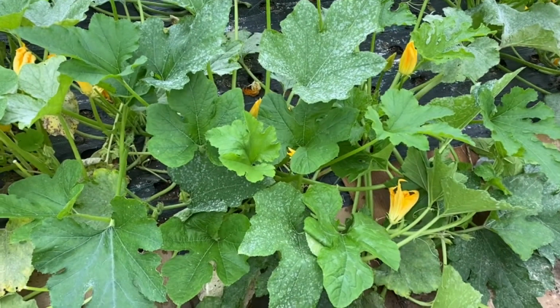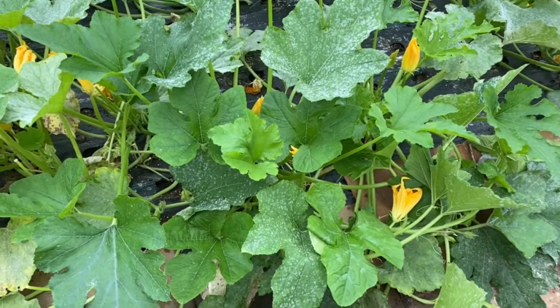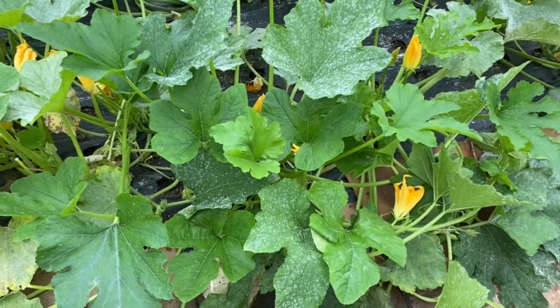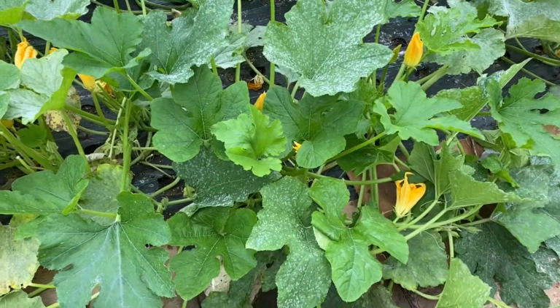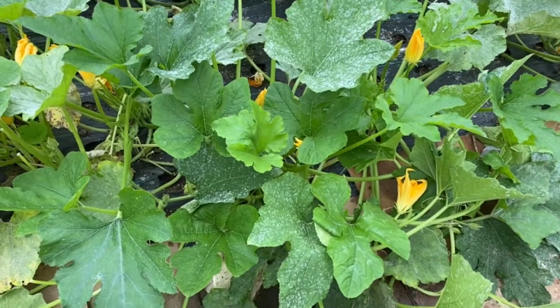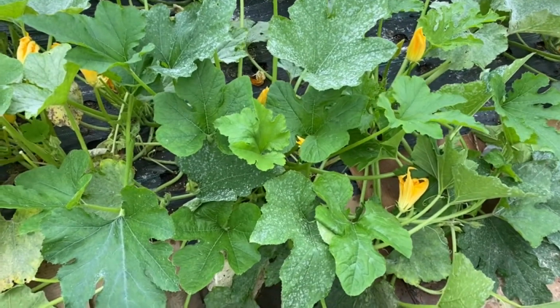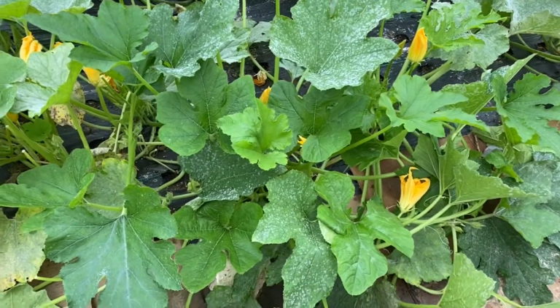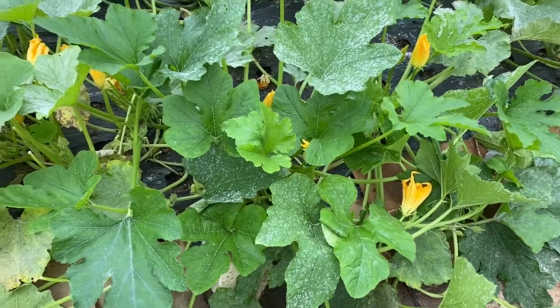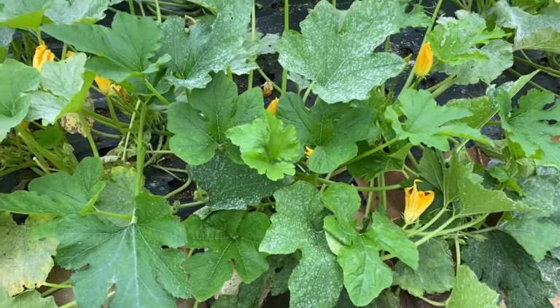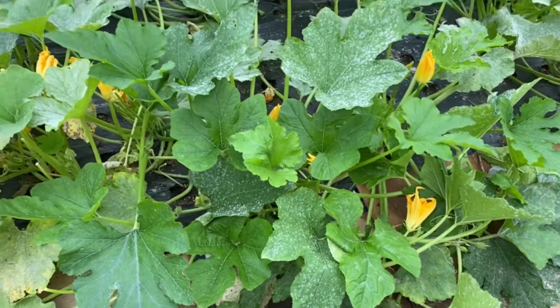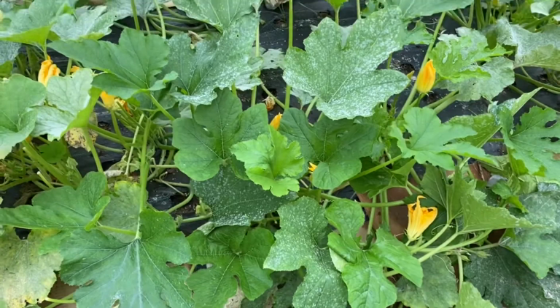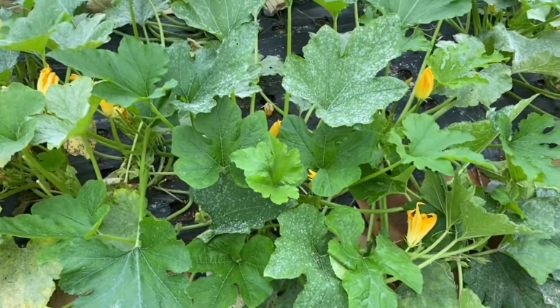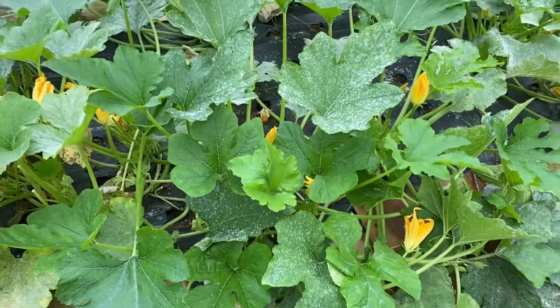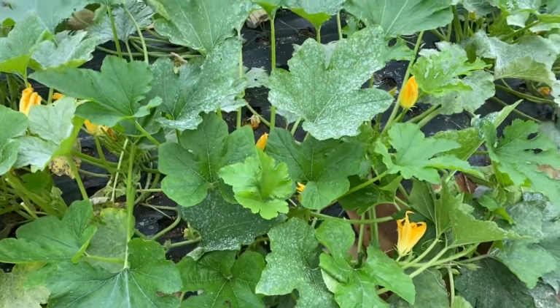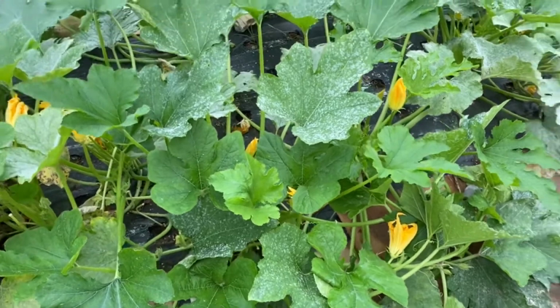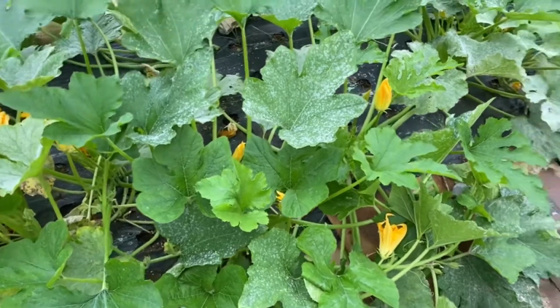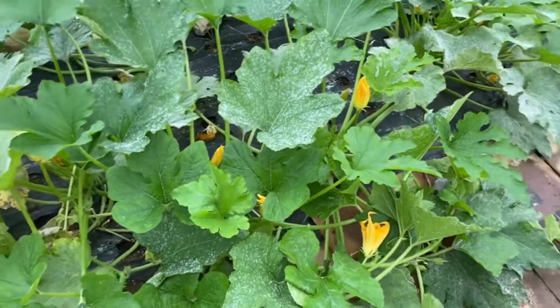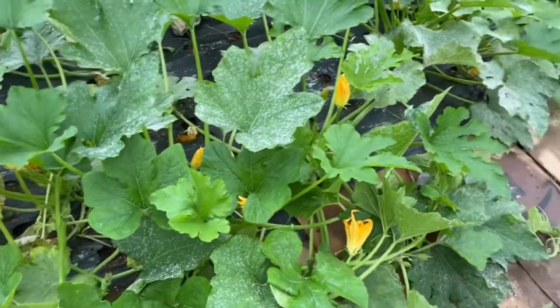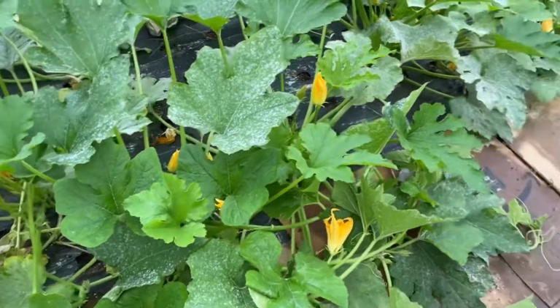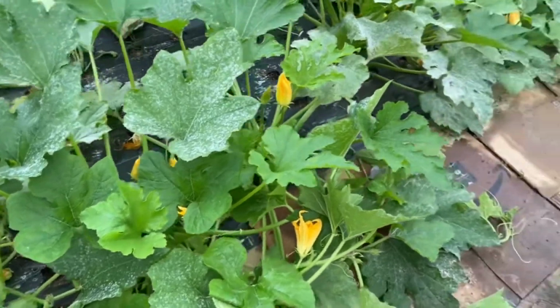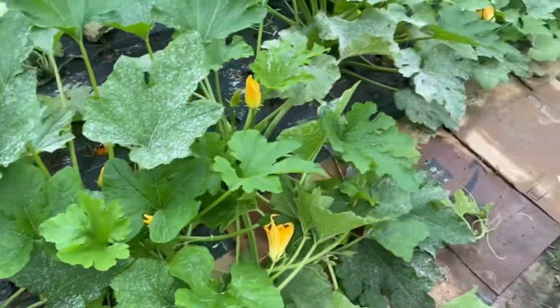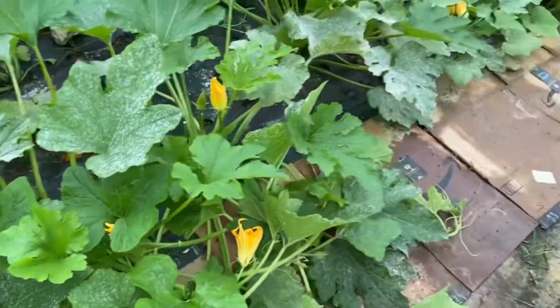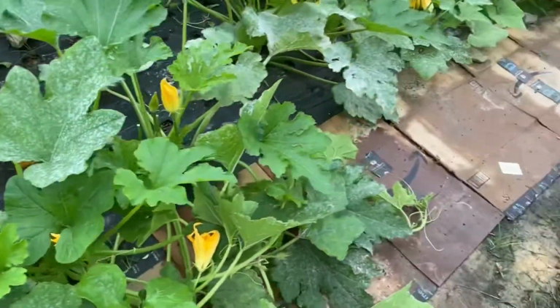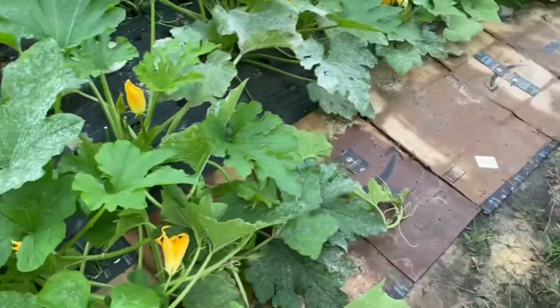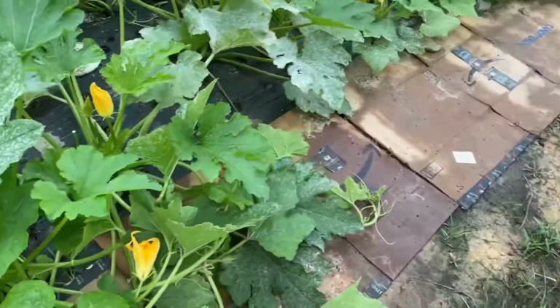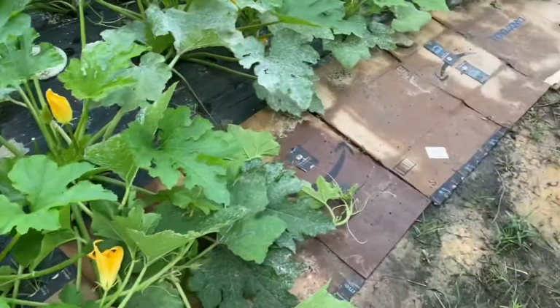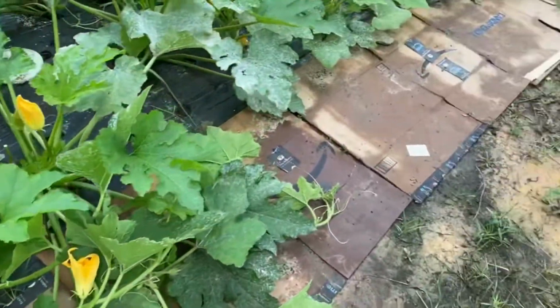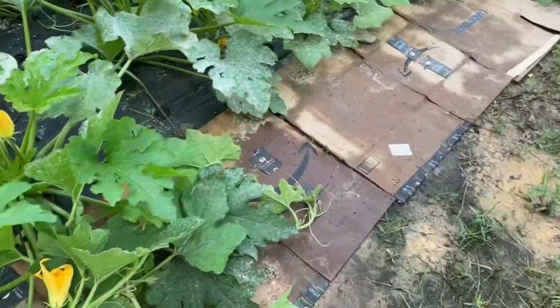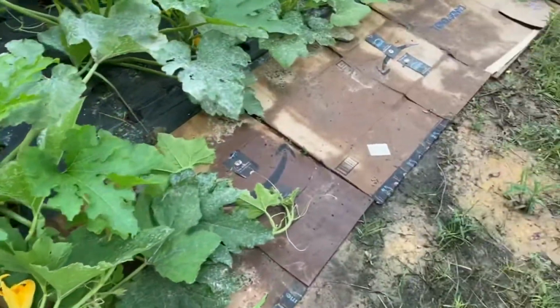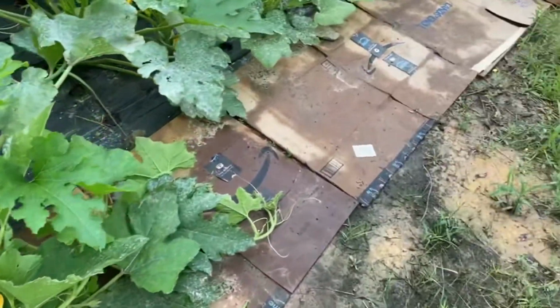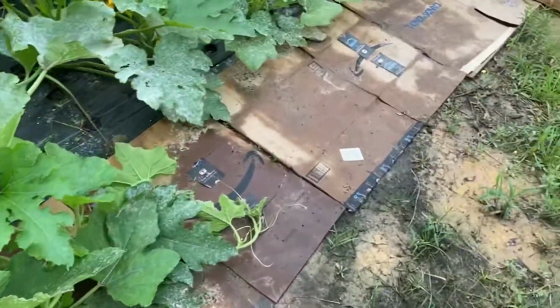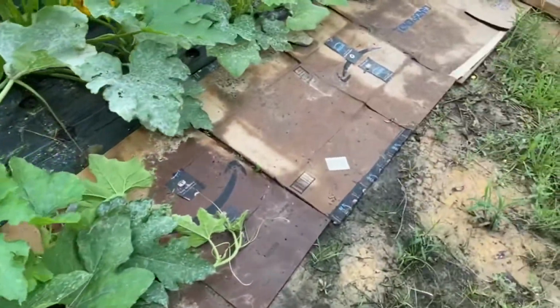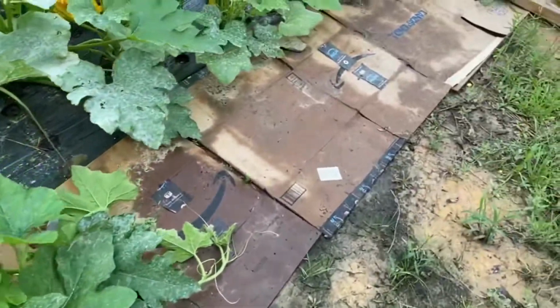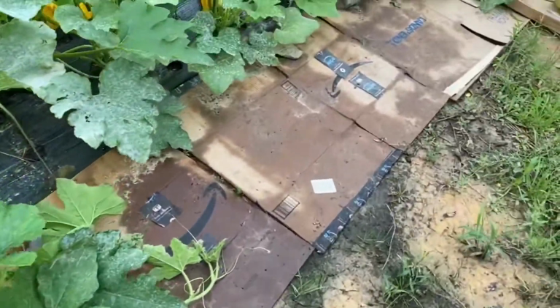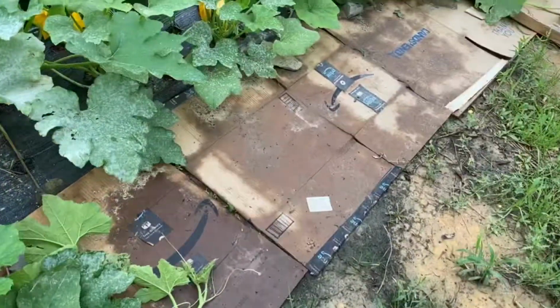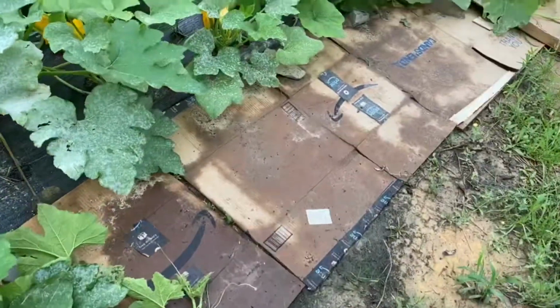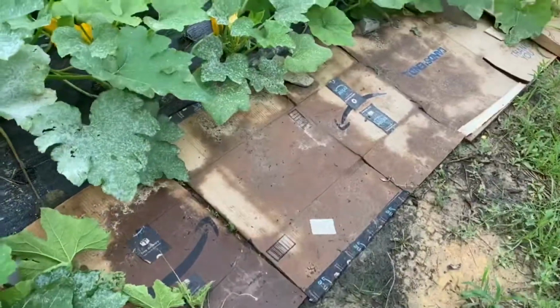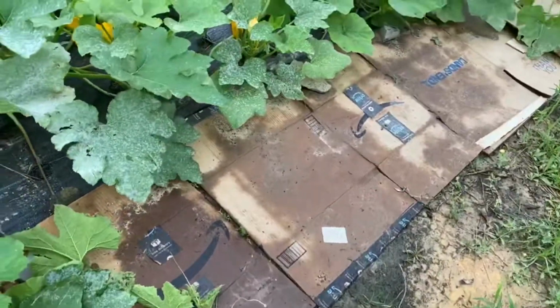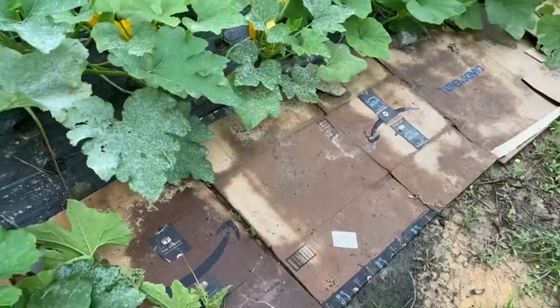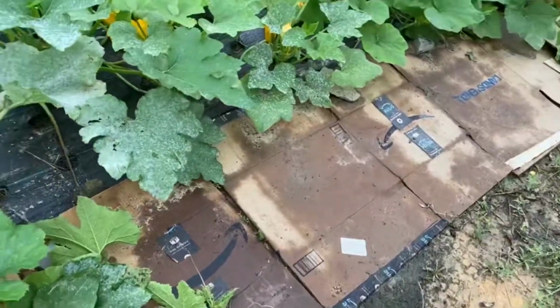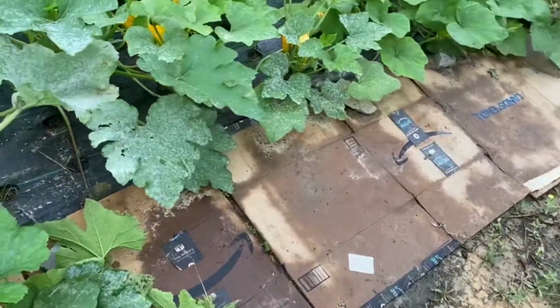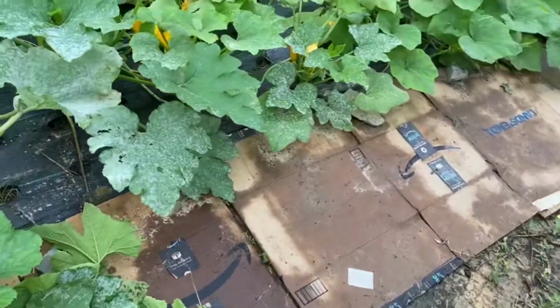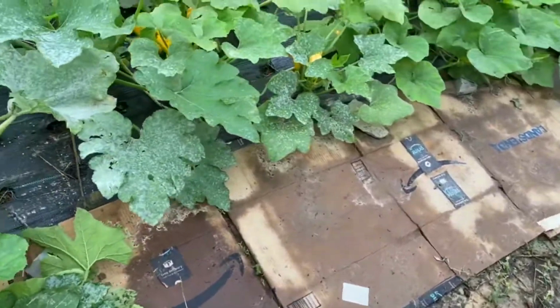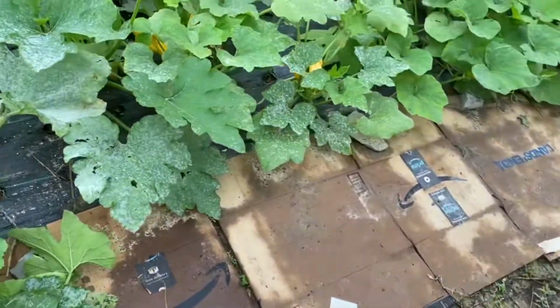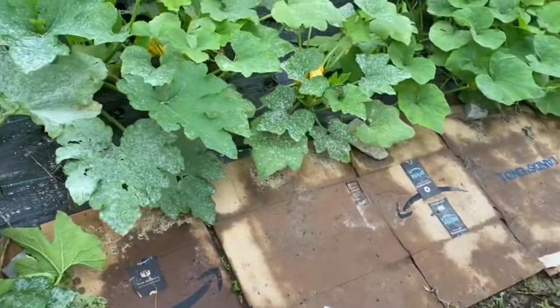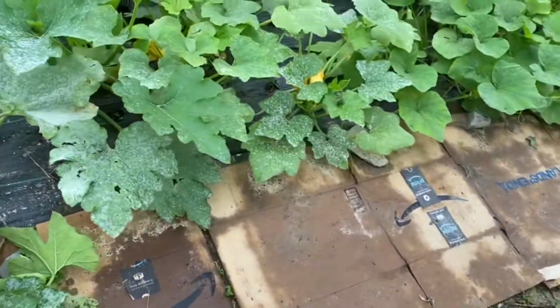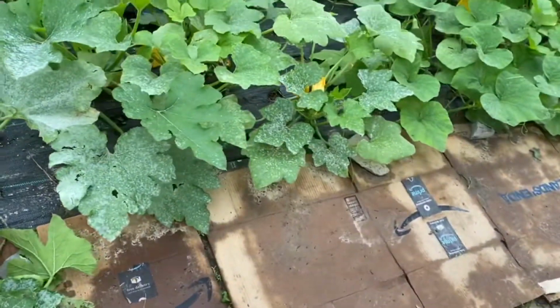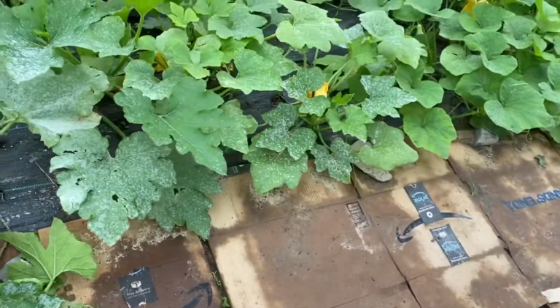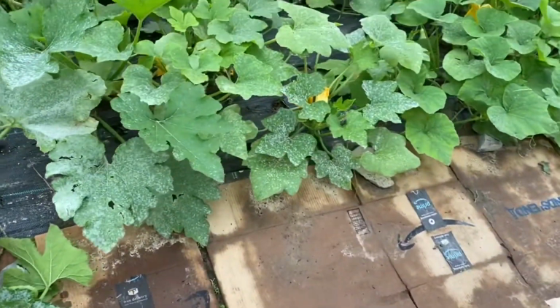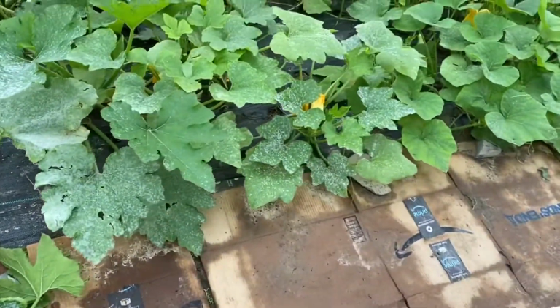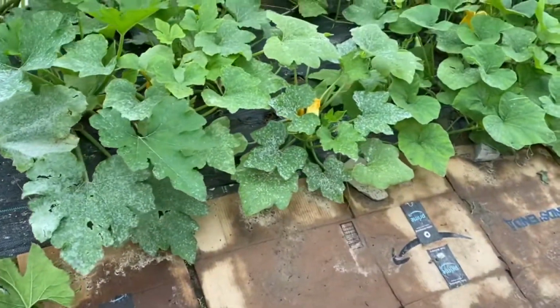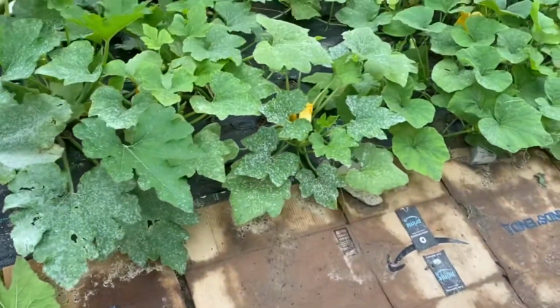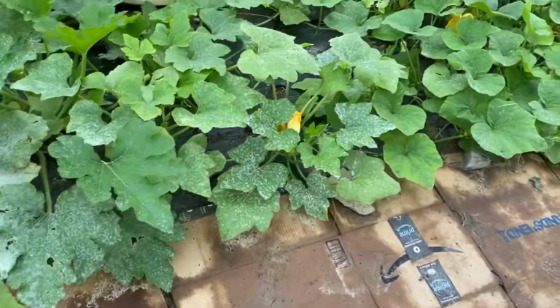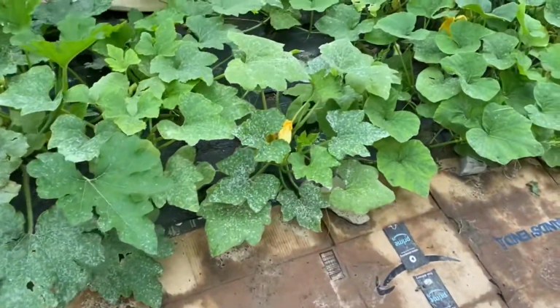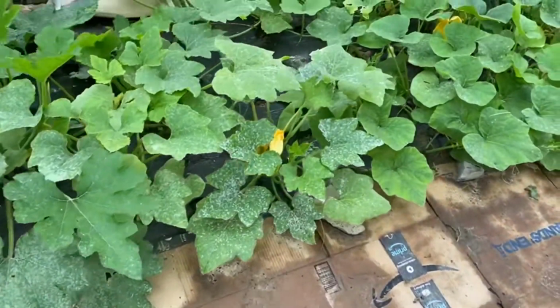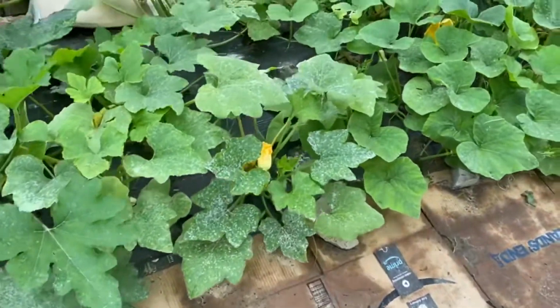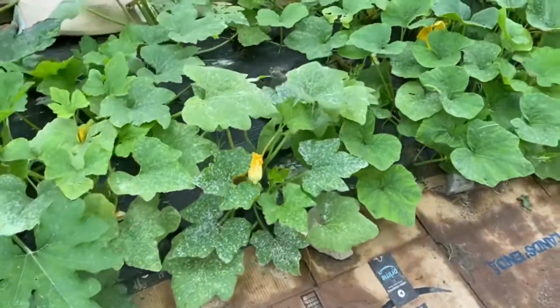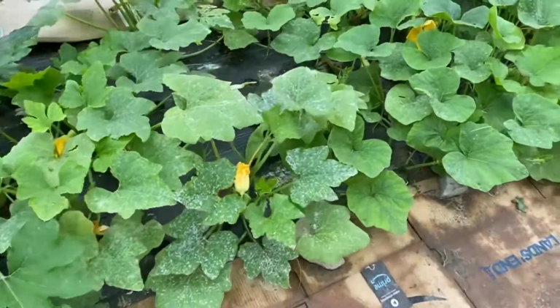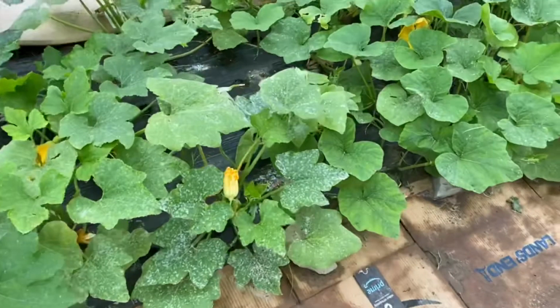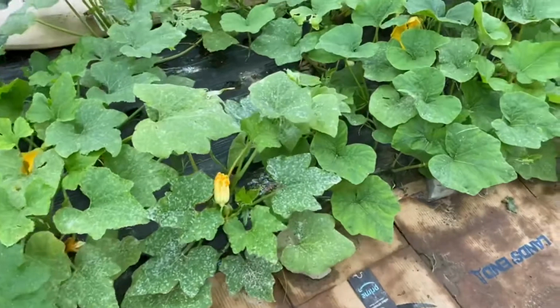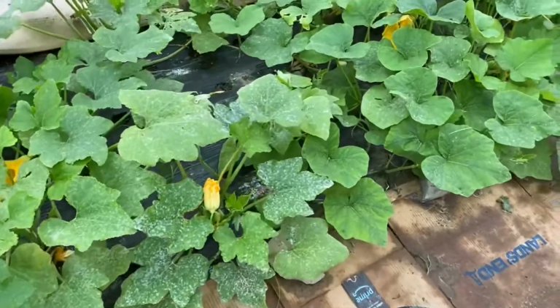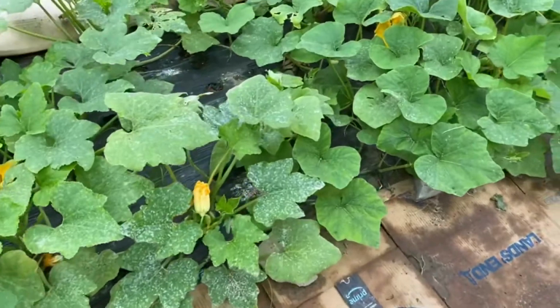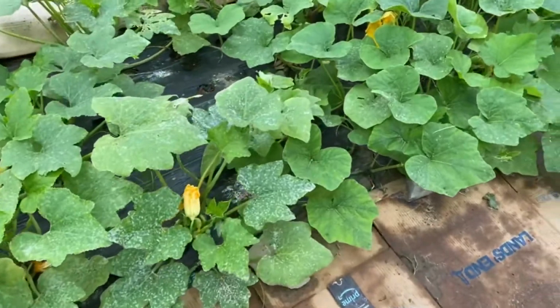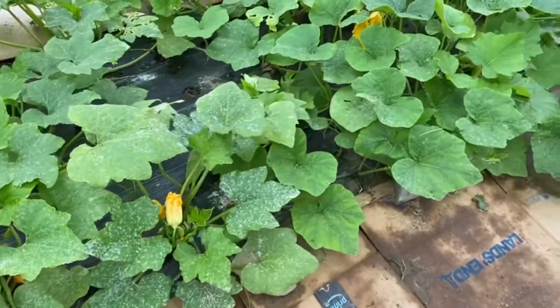But this is the zucchini. I can harvest — I don't know — maybe even one a day of those.